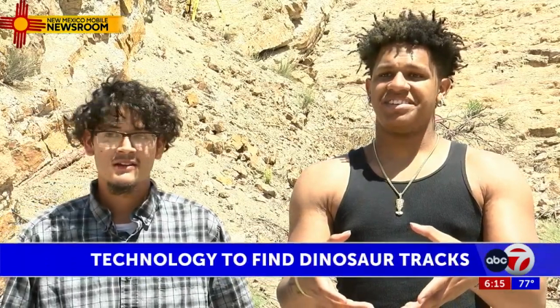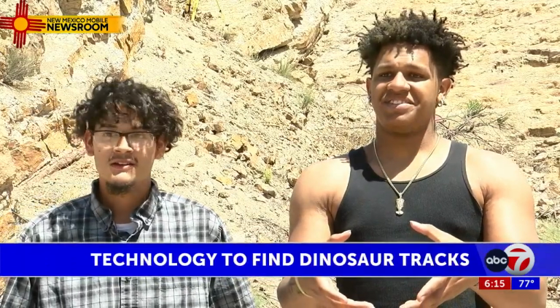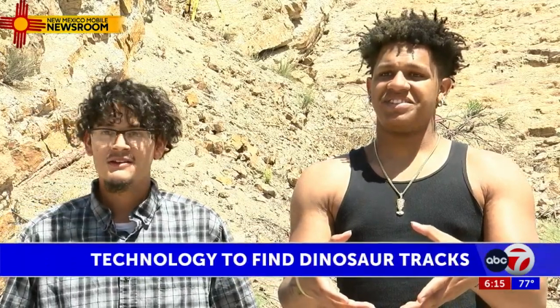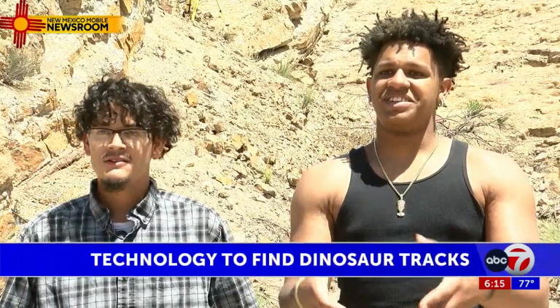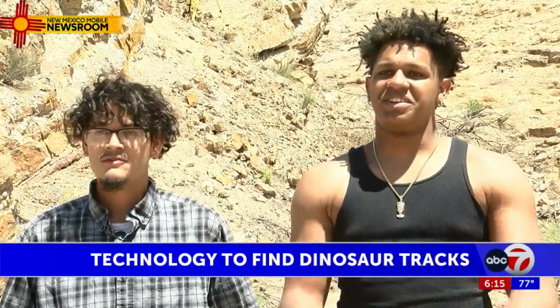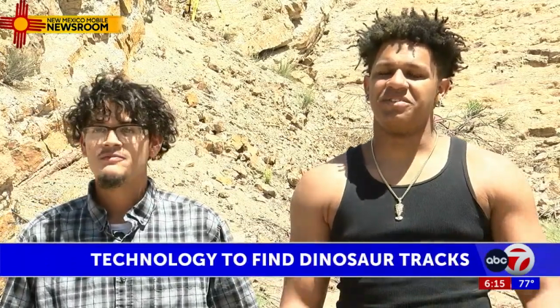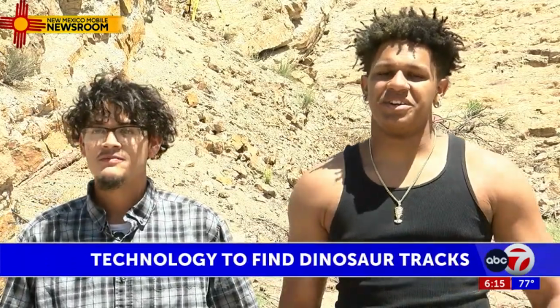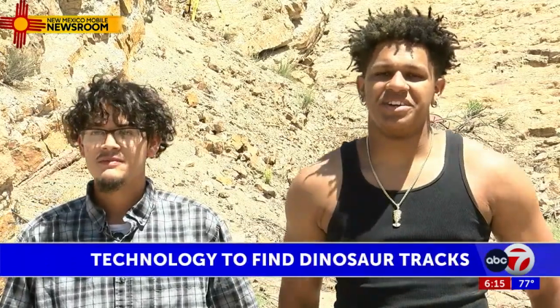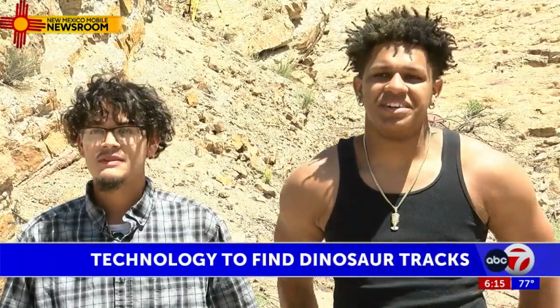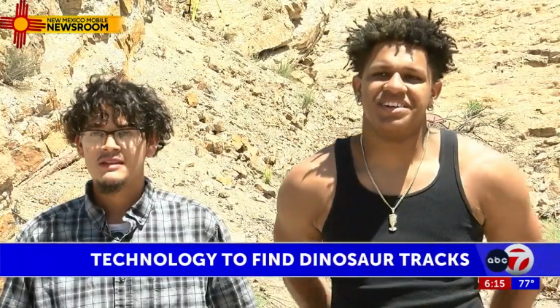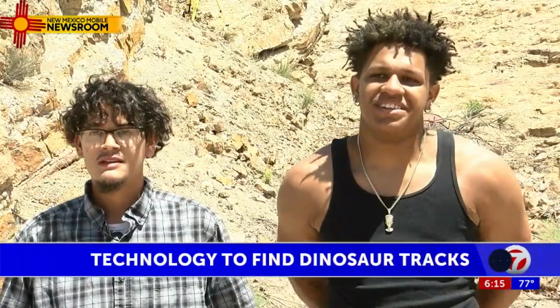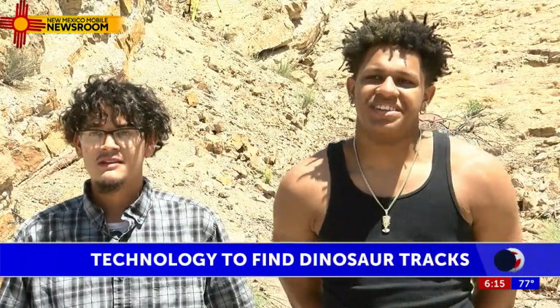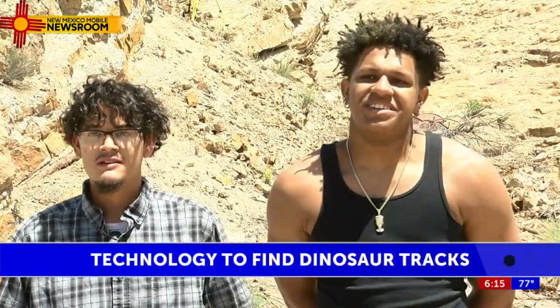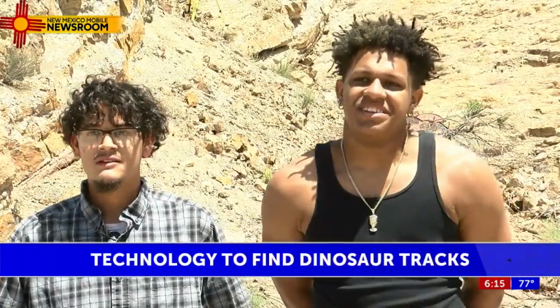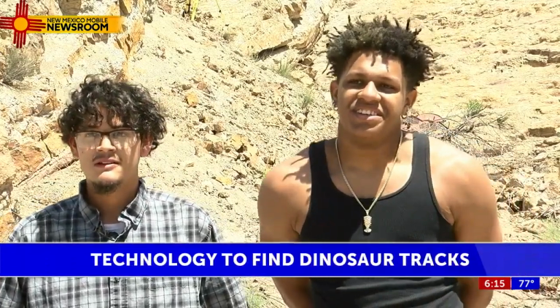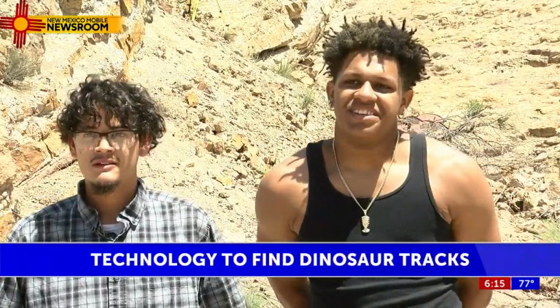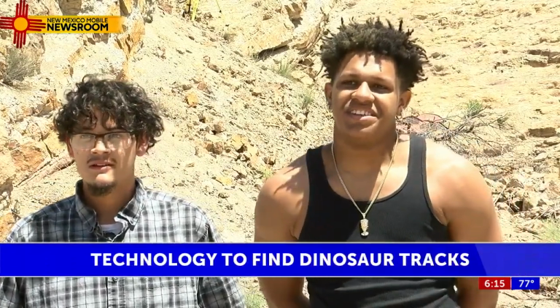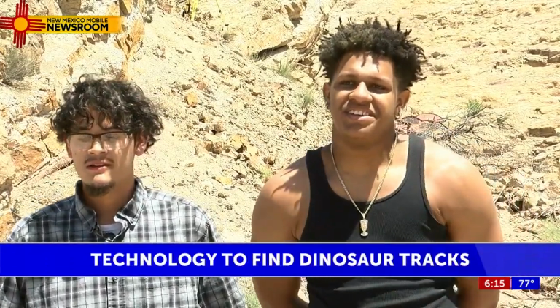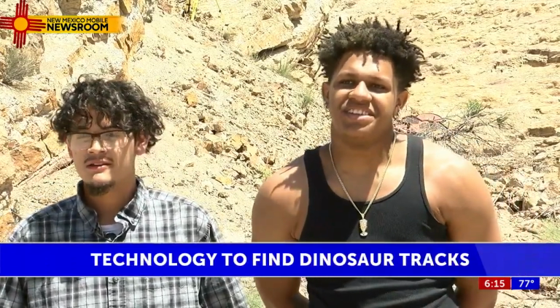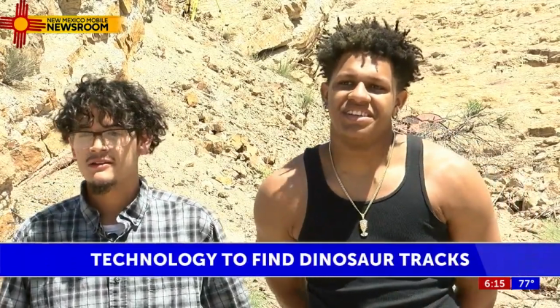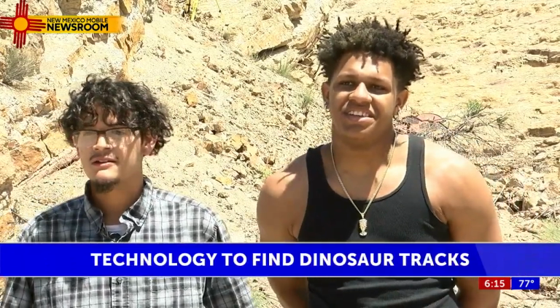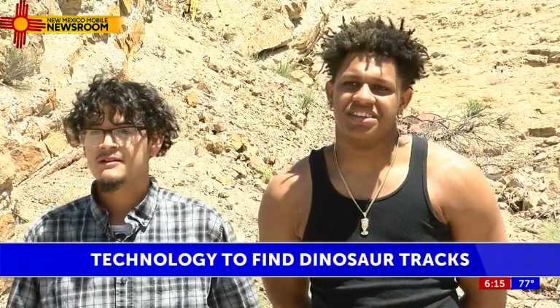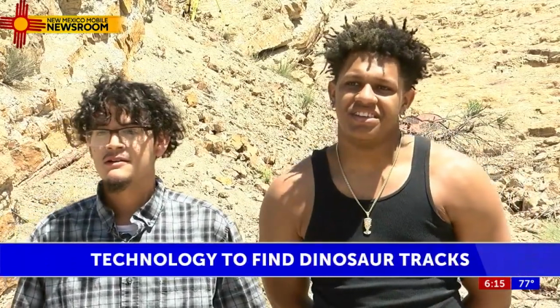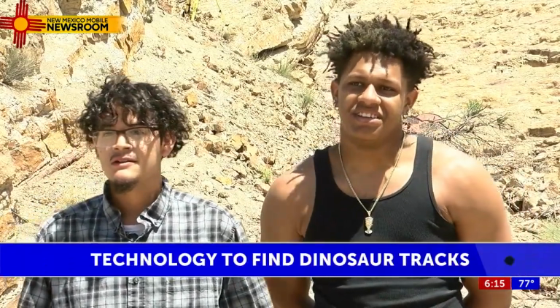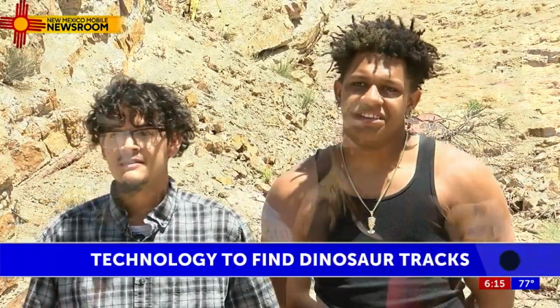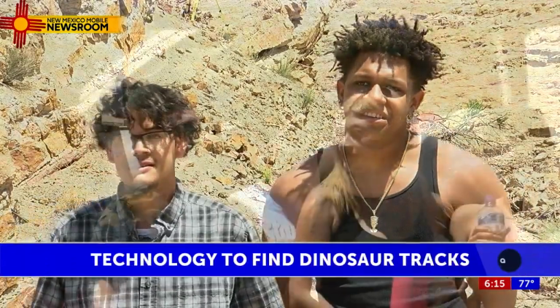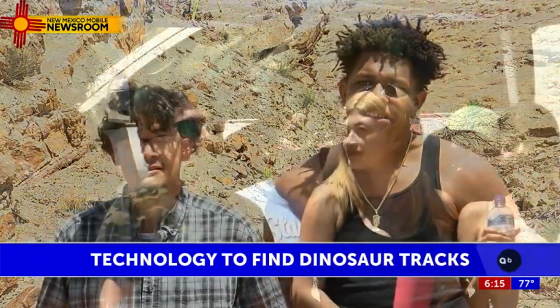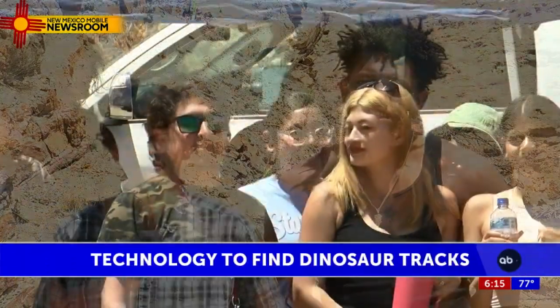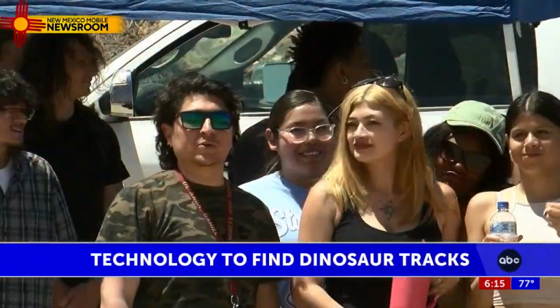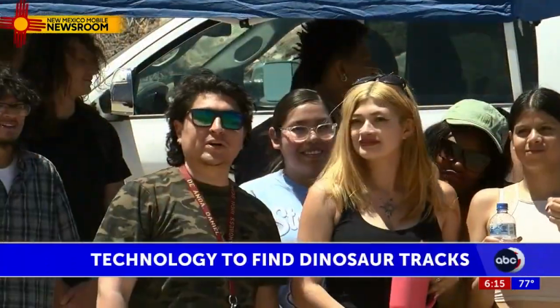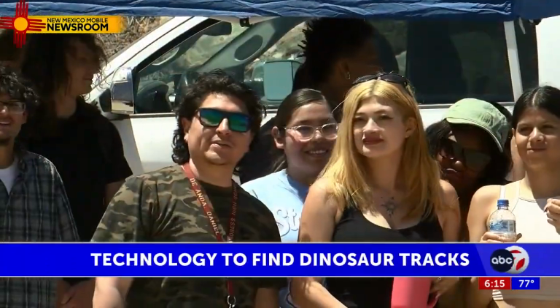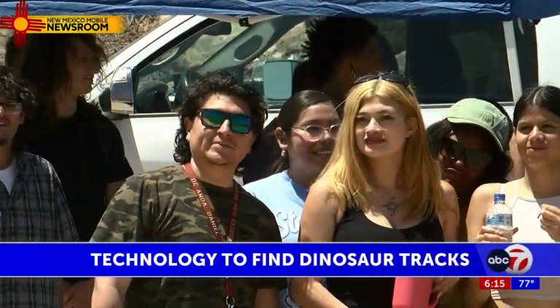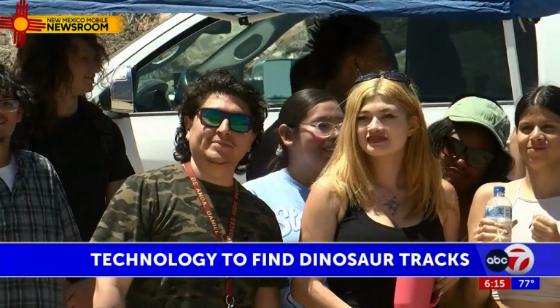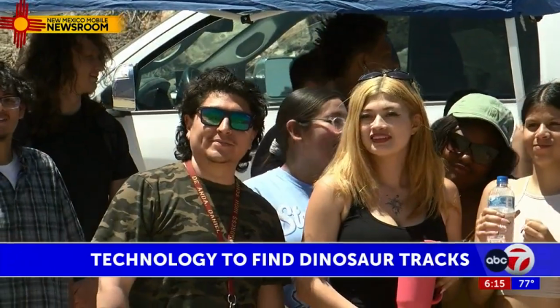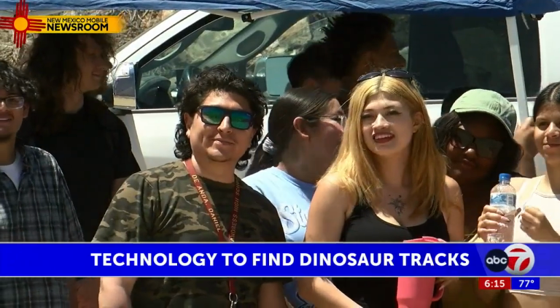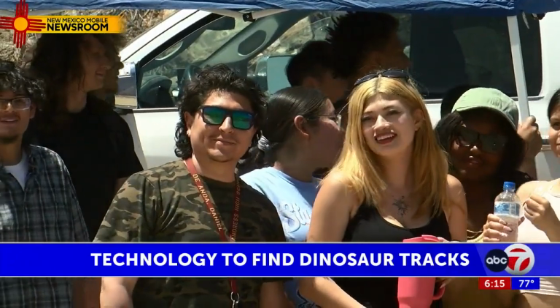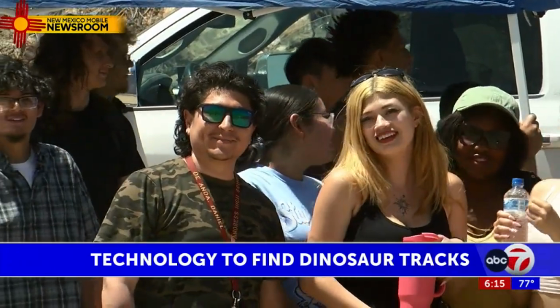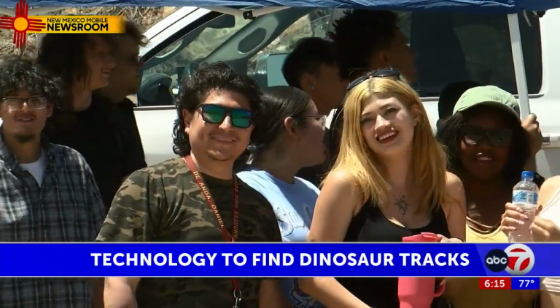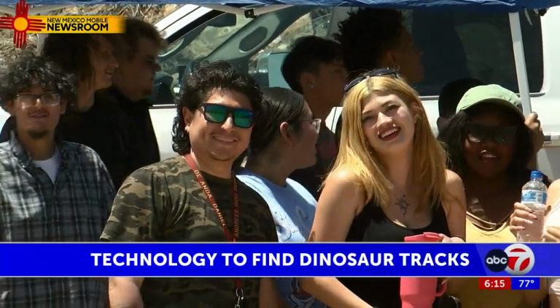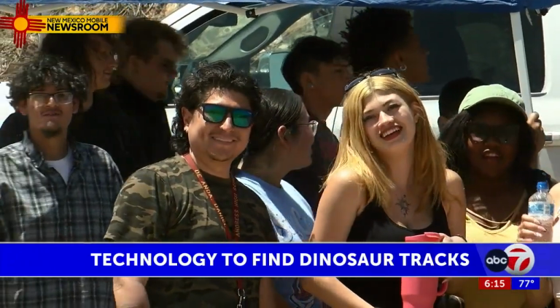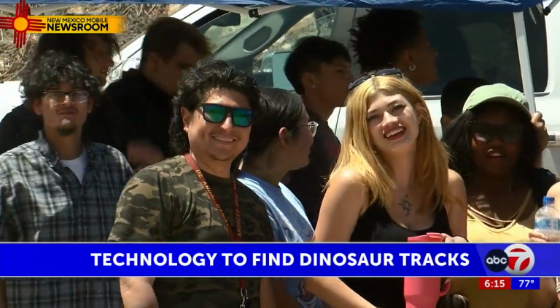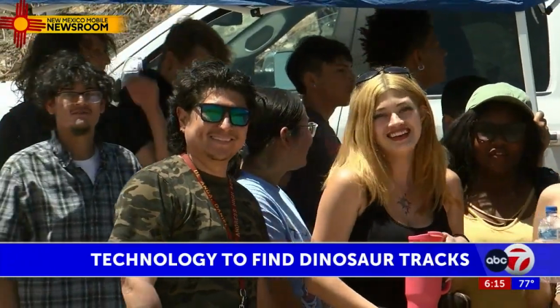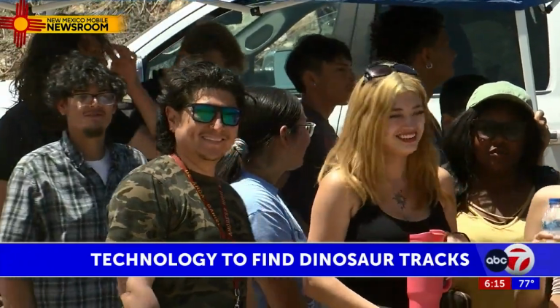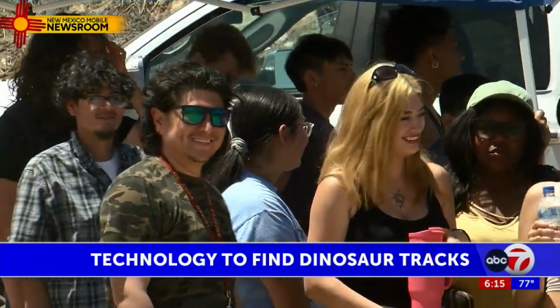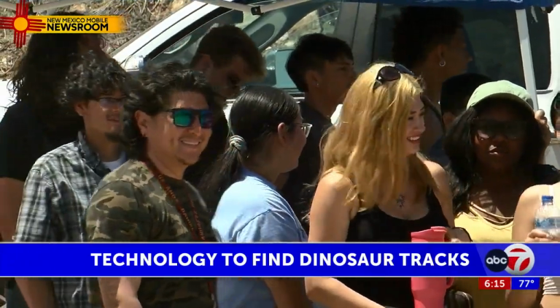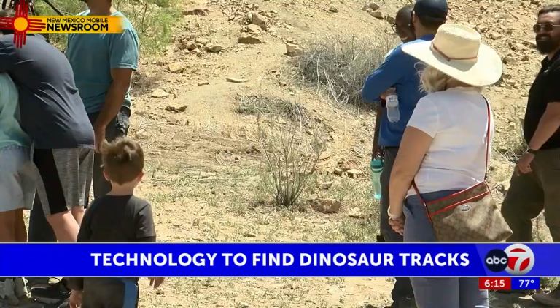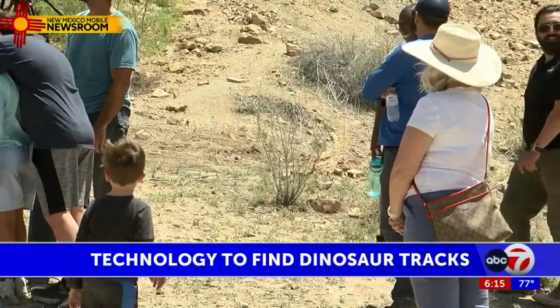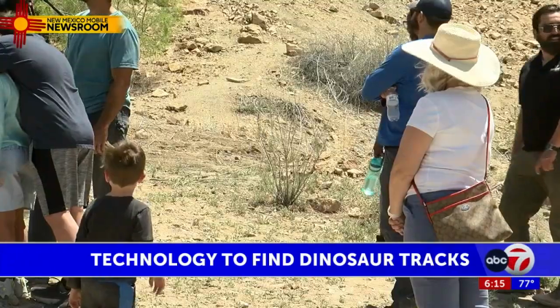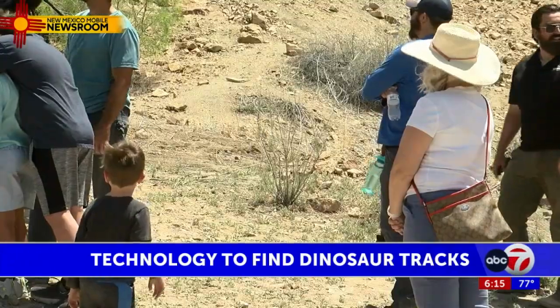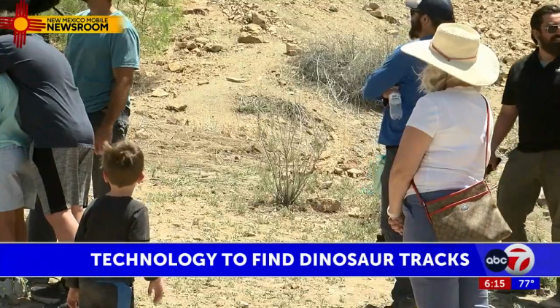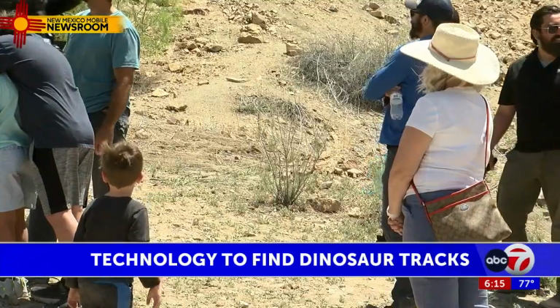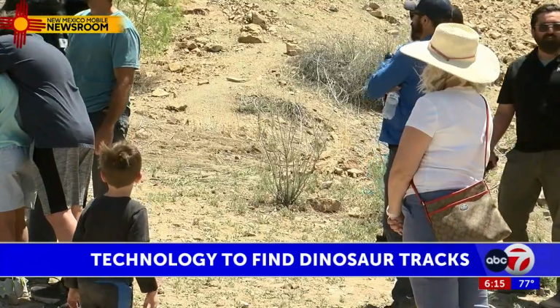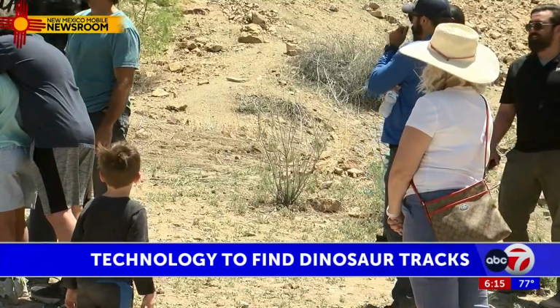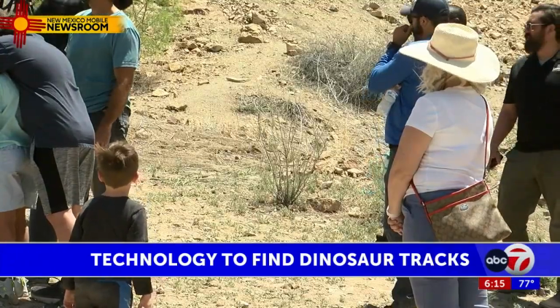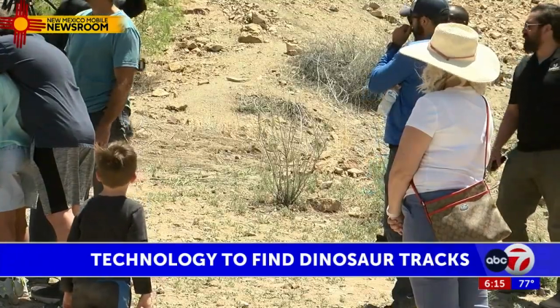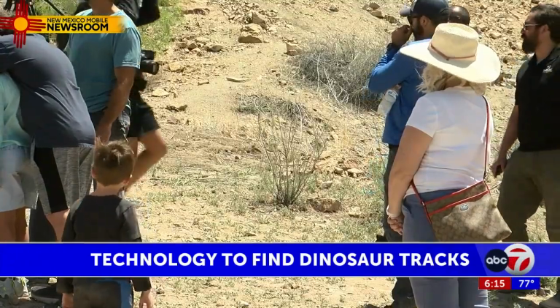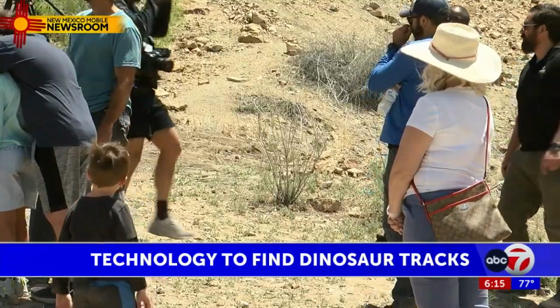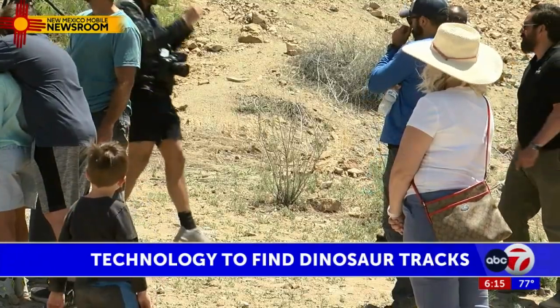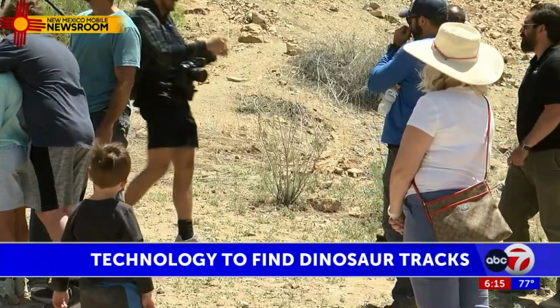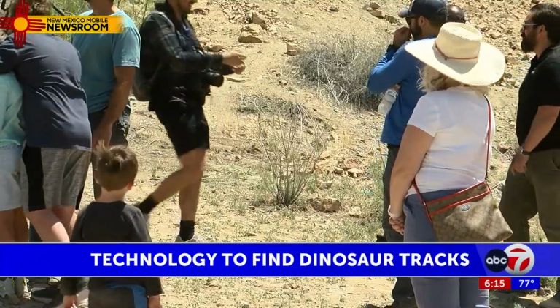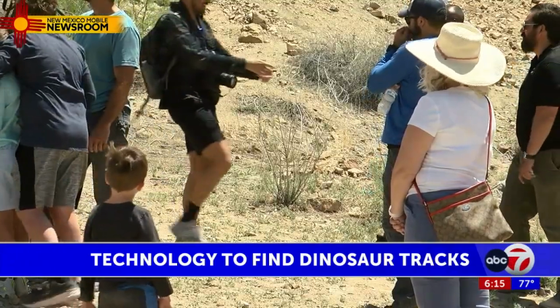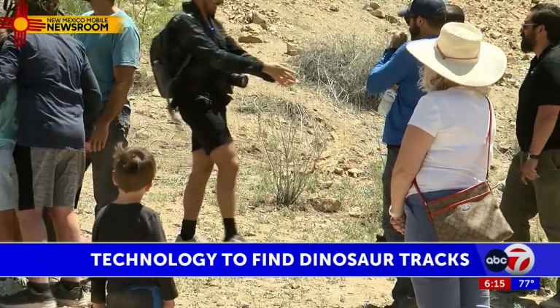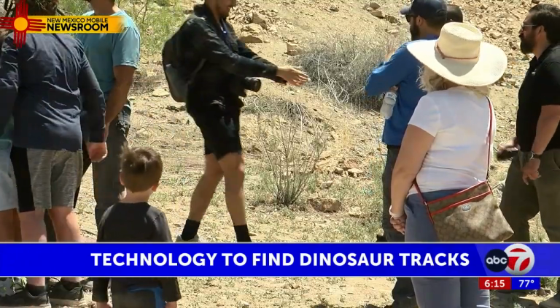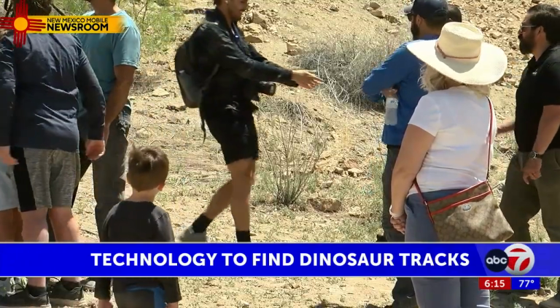We may have just gotten a look at two future paleontologists. In Sunland Park with our New Mexico Mobile Newsroom, Jason McNabb, ABC7.